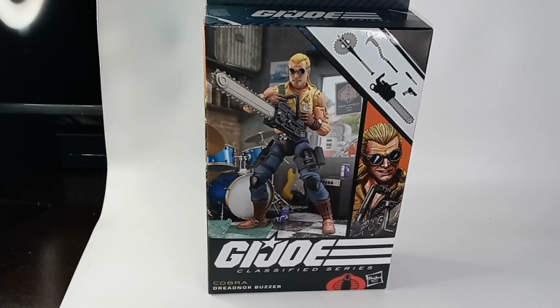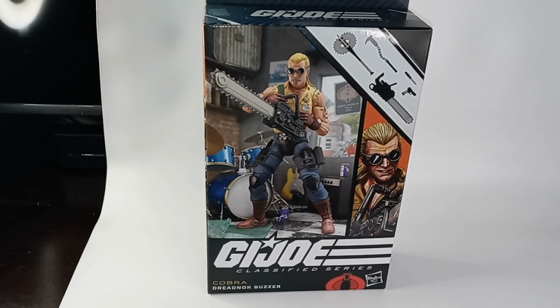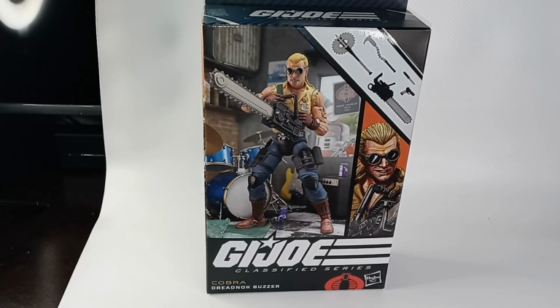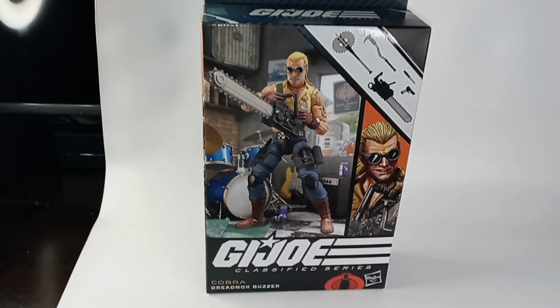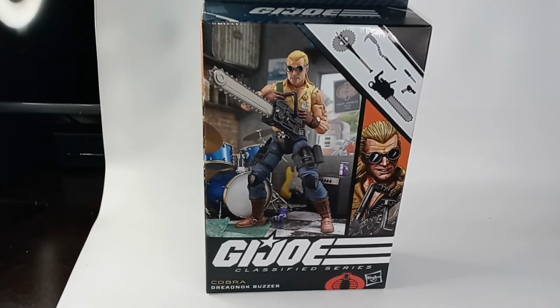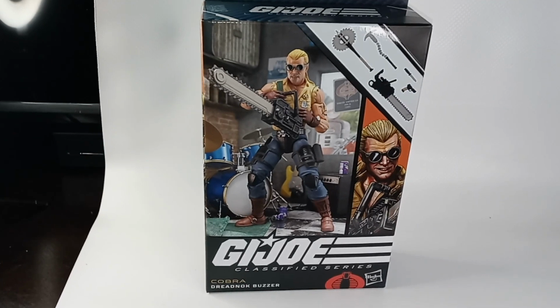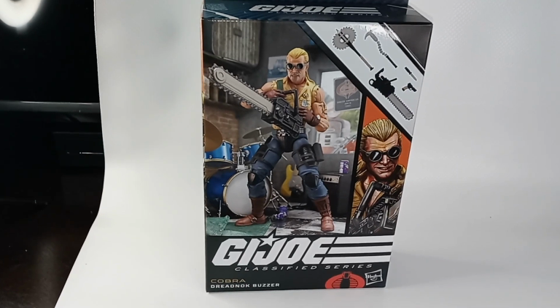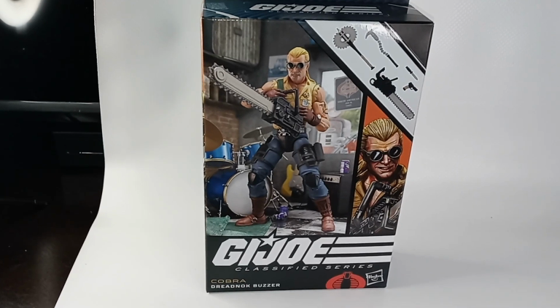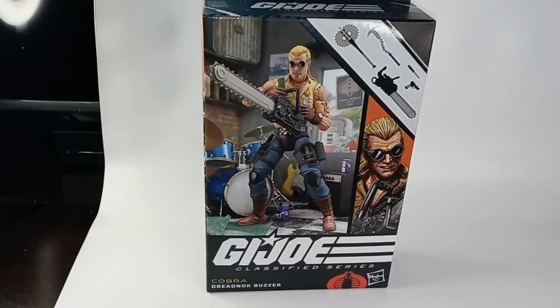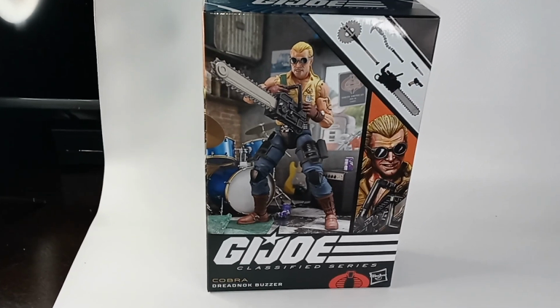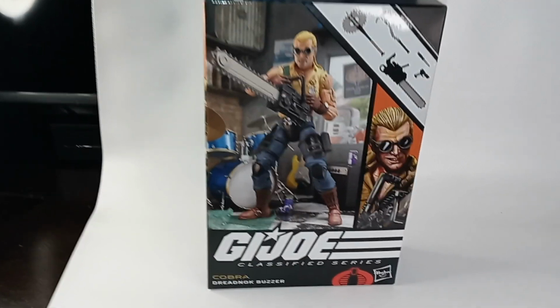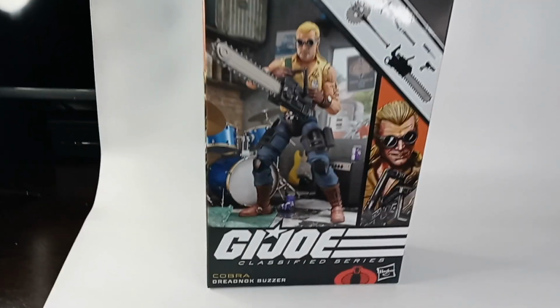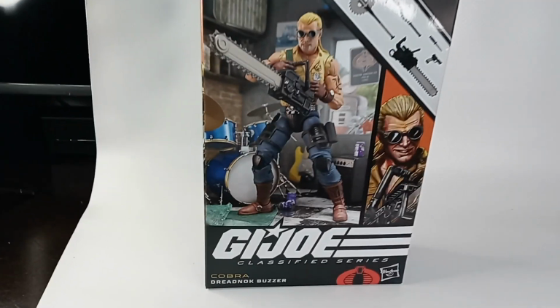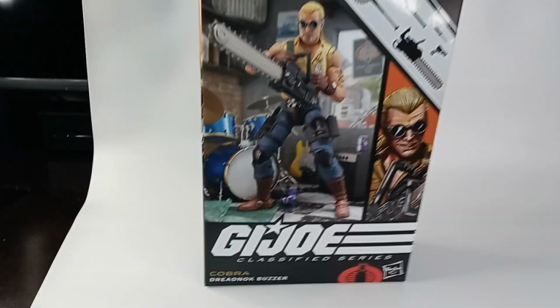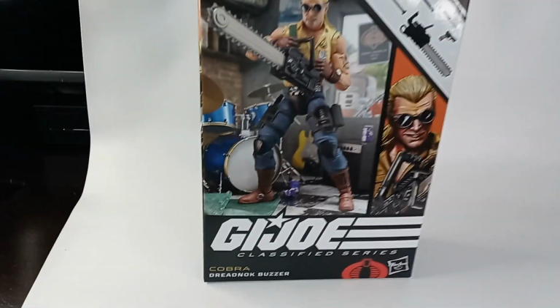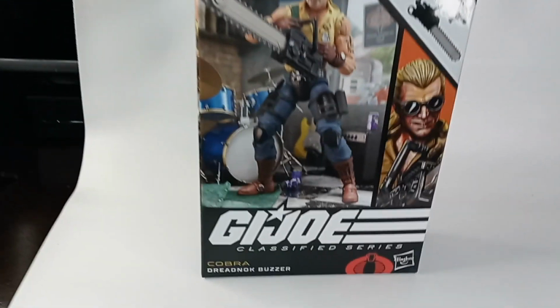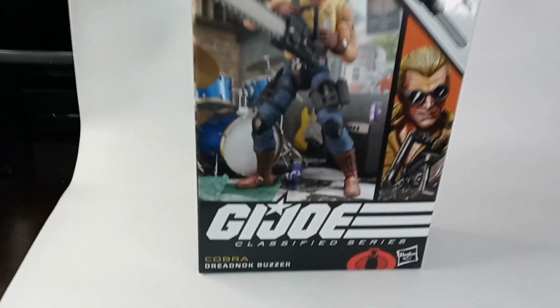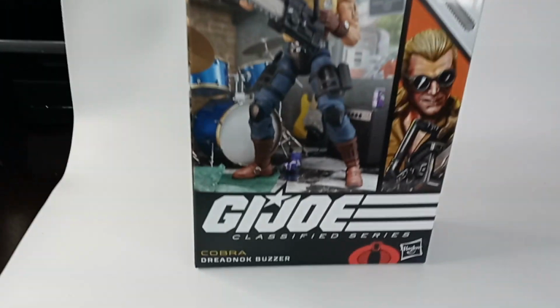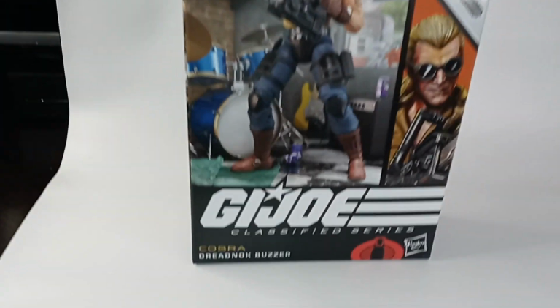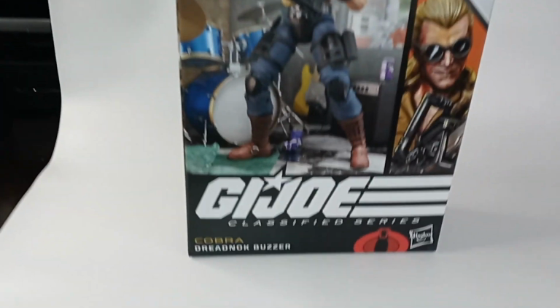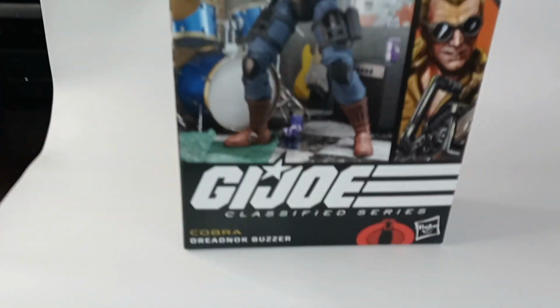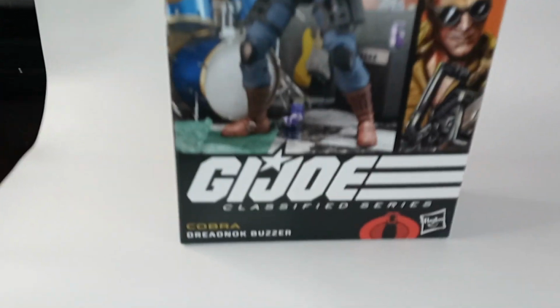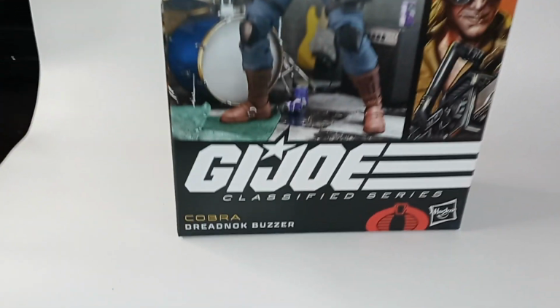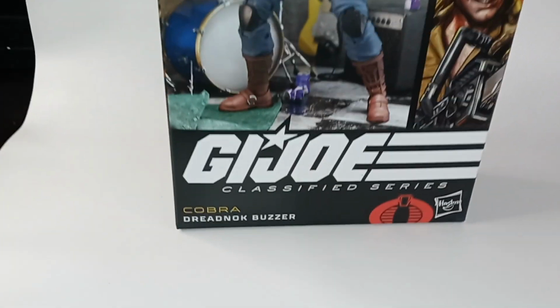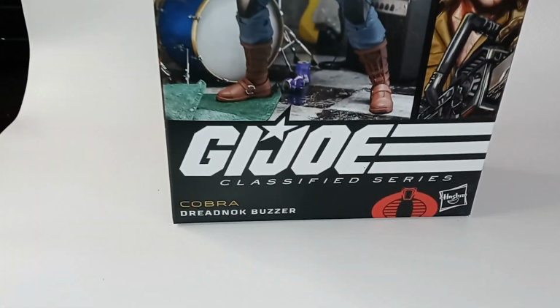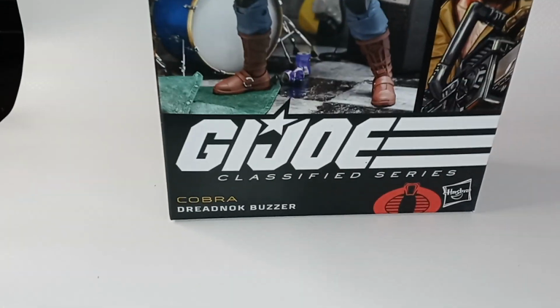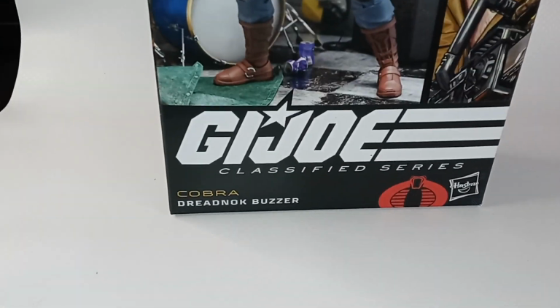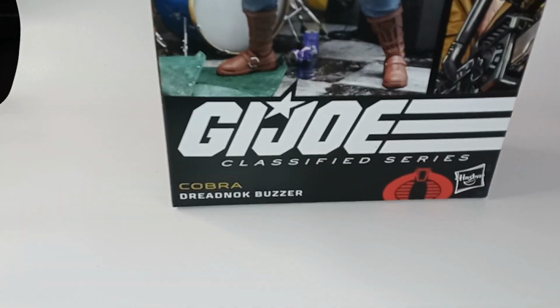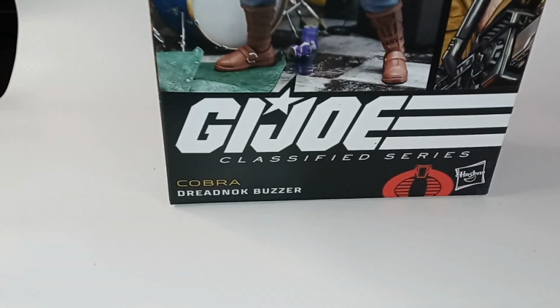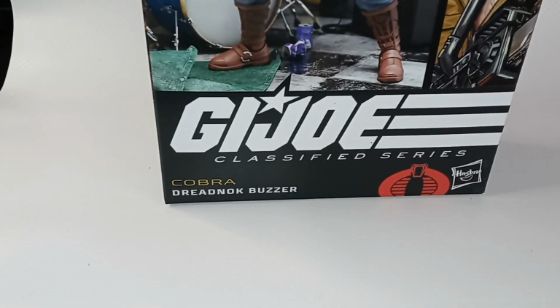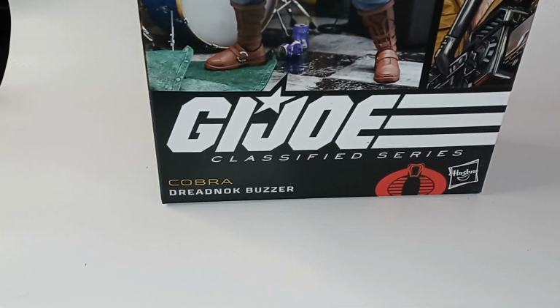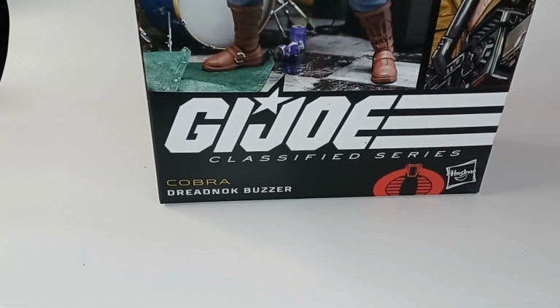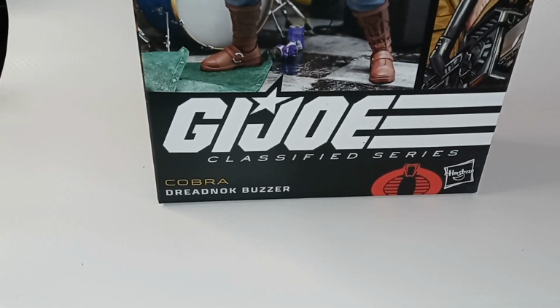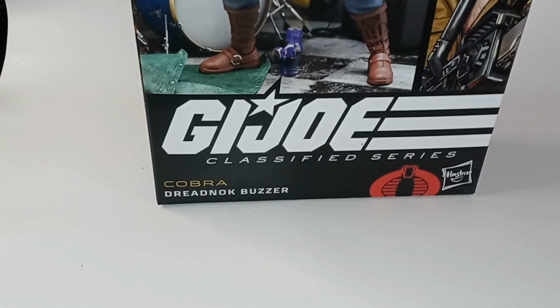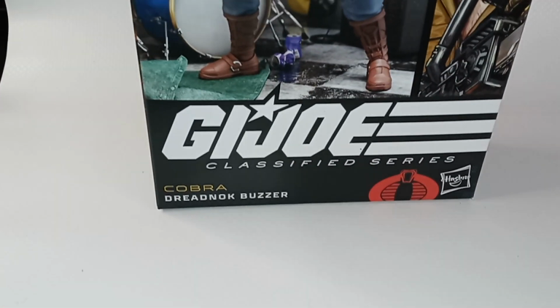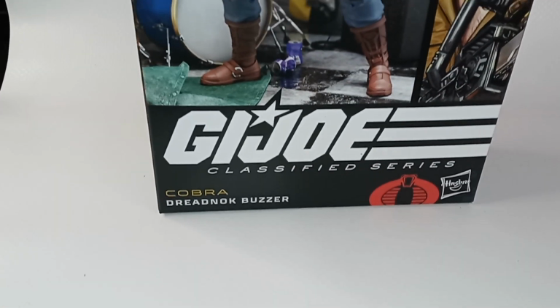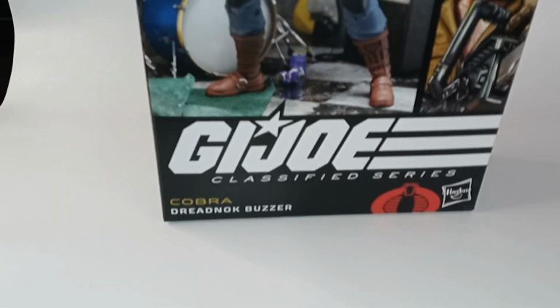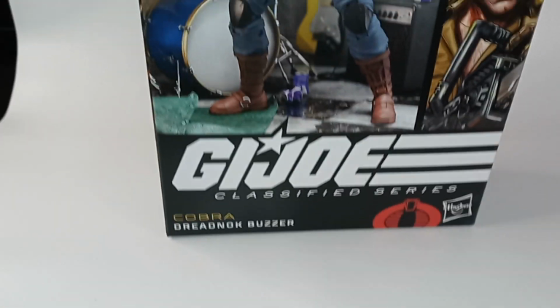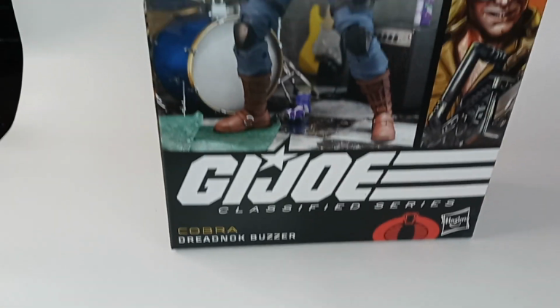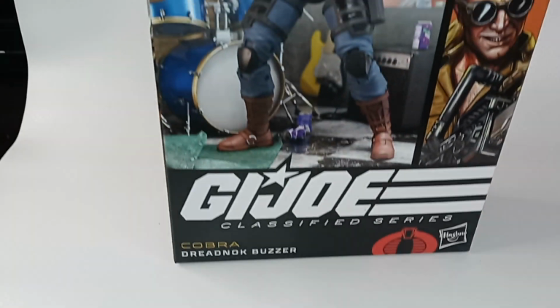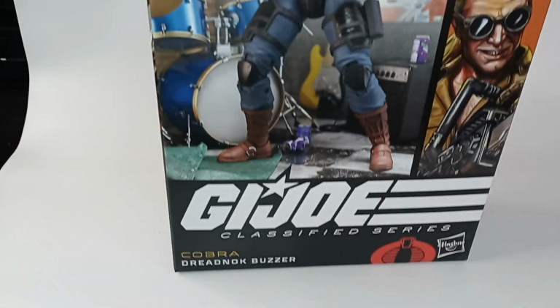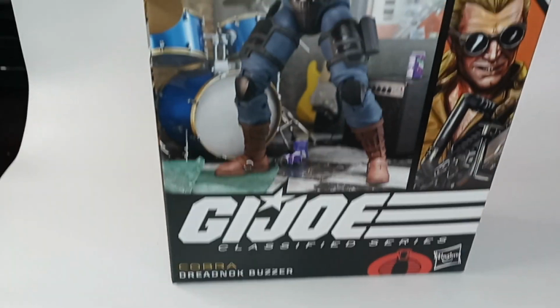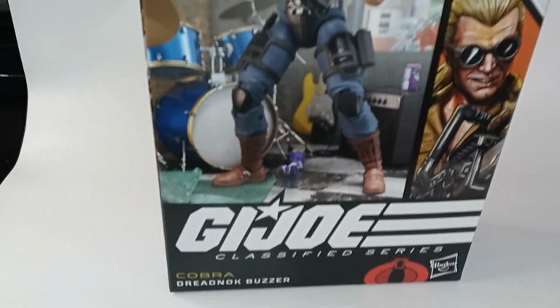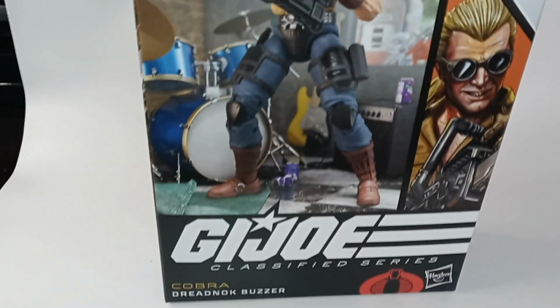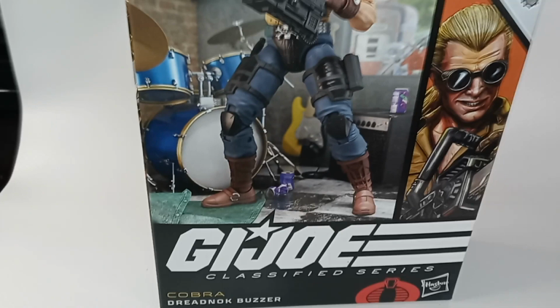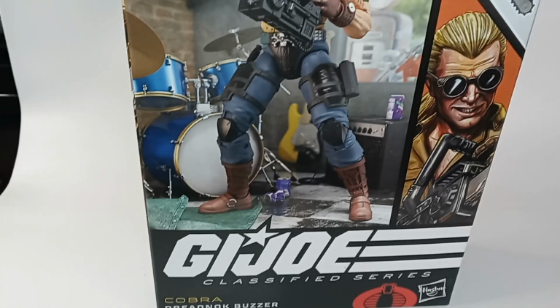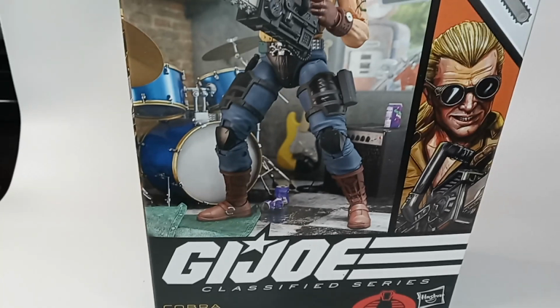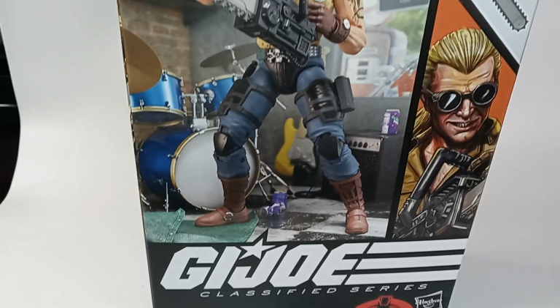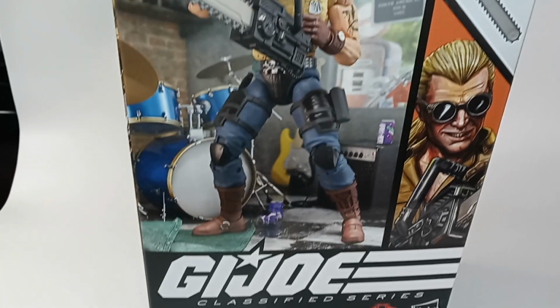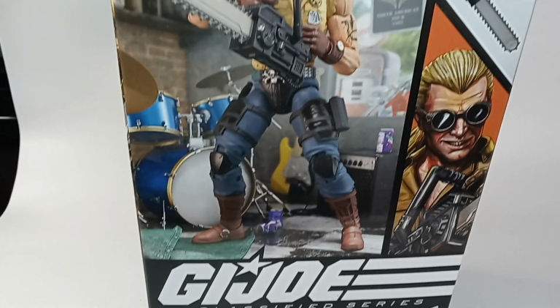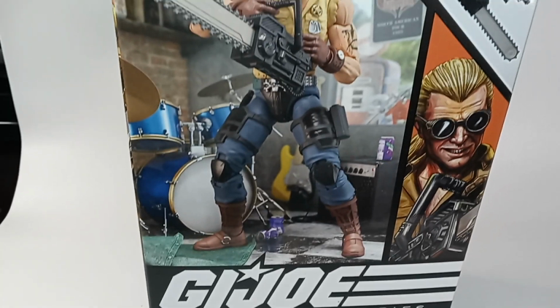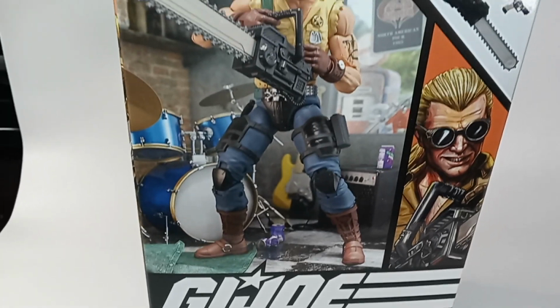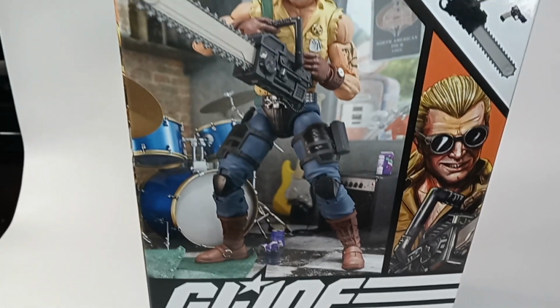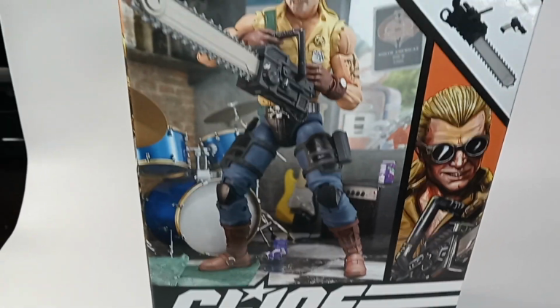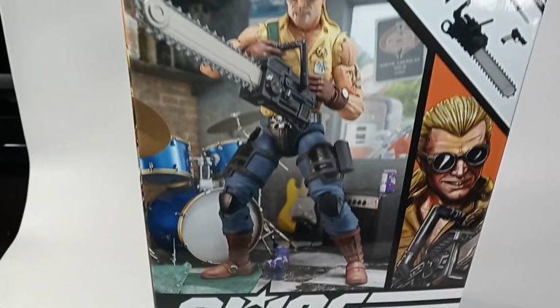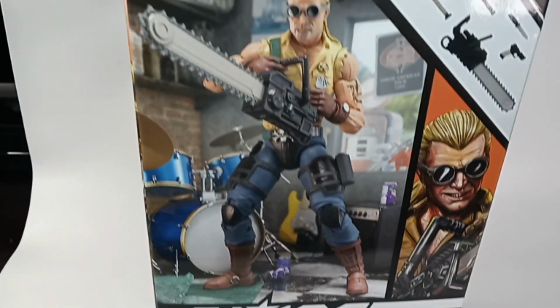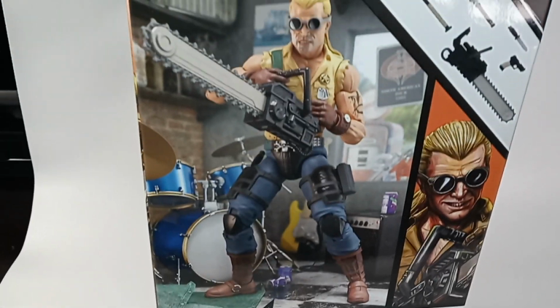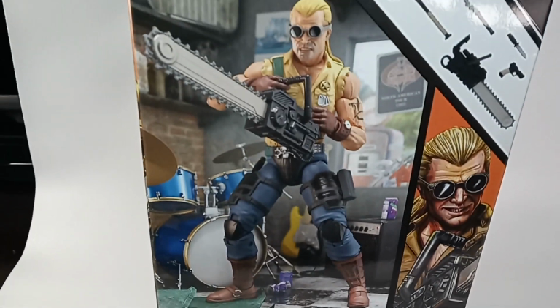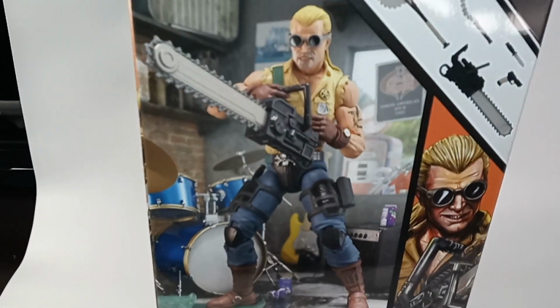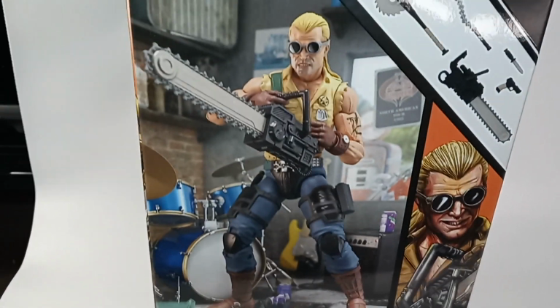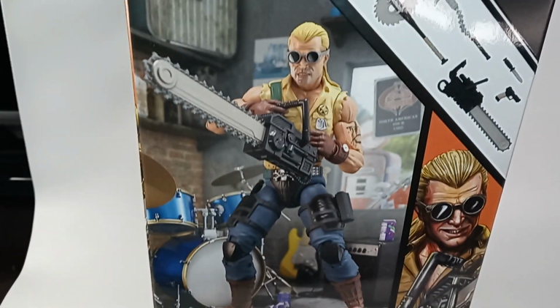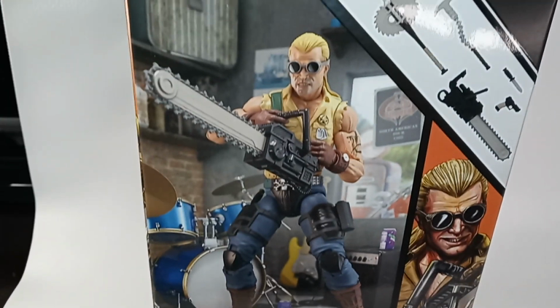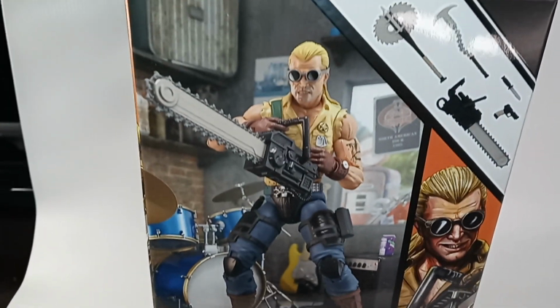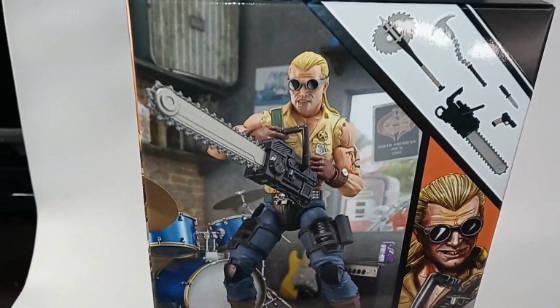This is the G.I. Joe Classified Series Cobra Dreadnok Buzzer from the Classified line — the 6-inch figures.